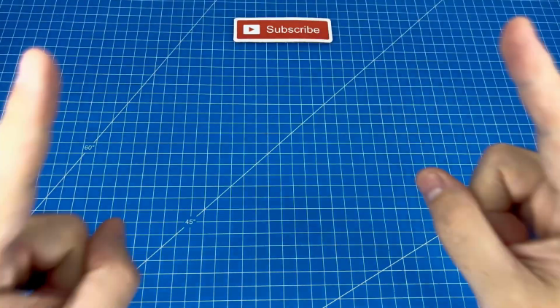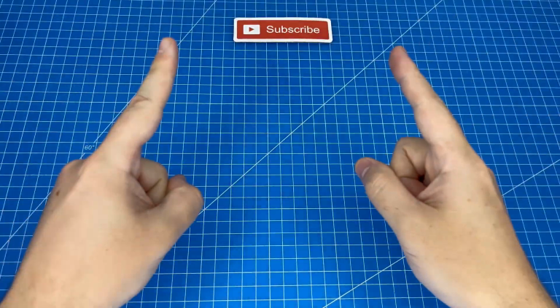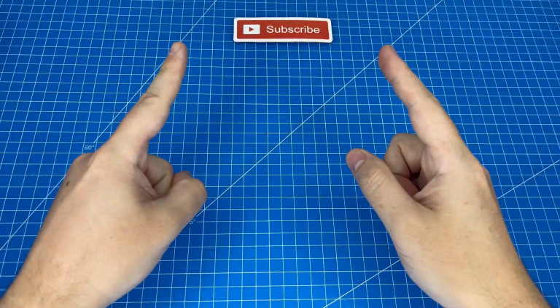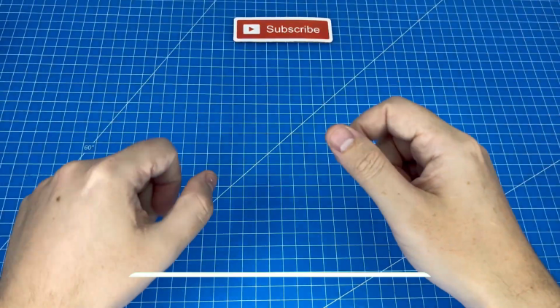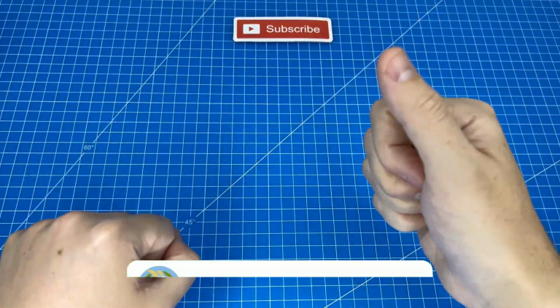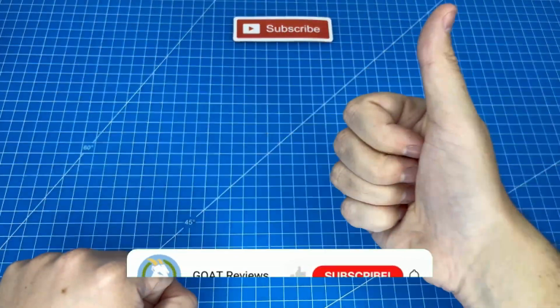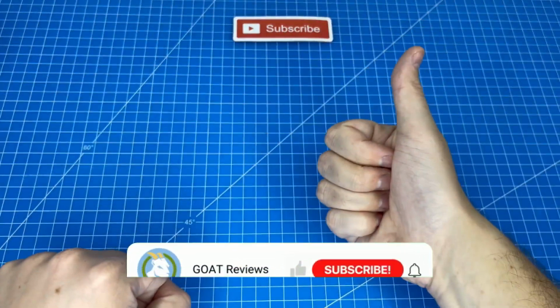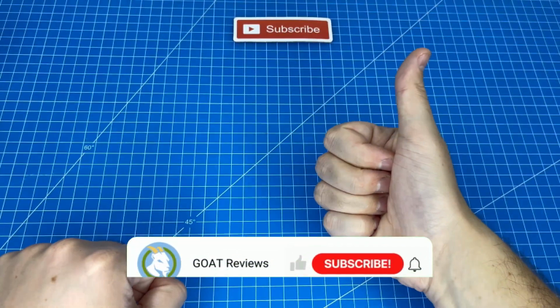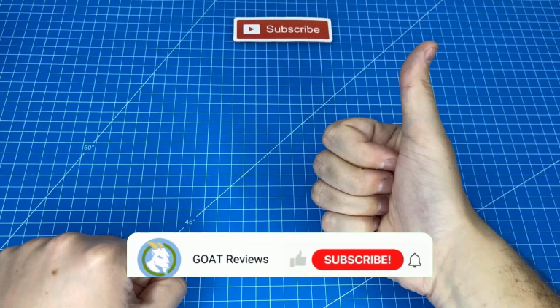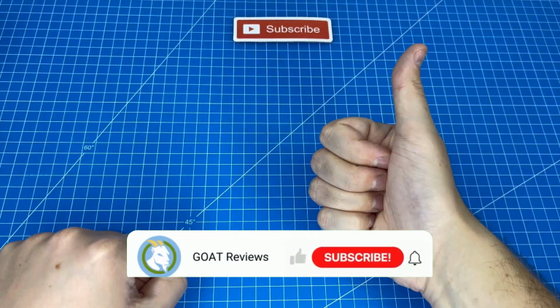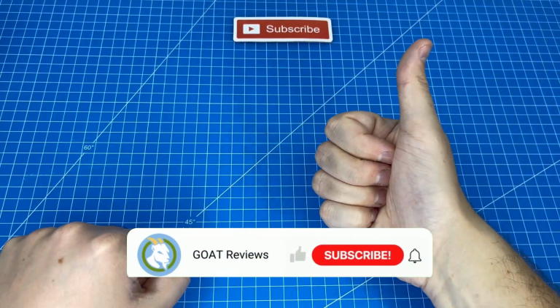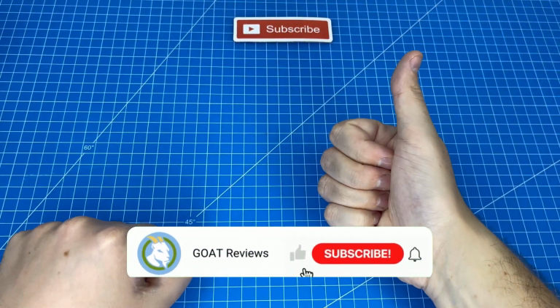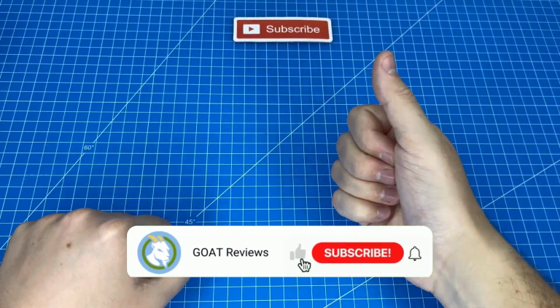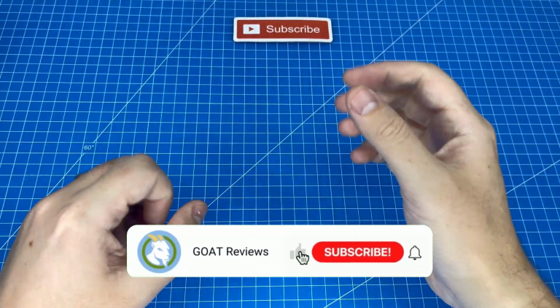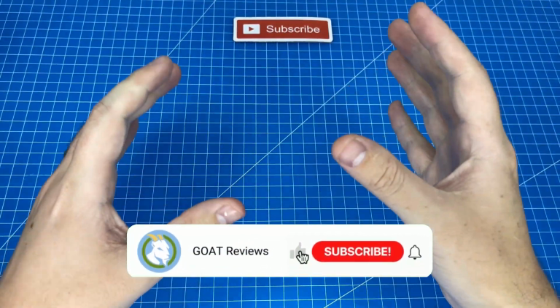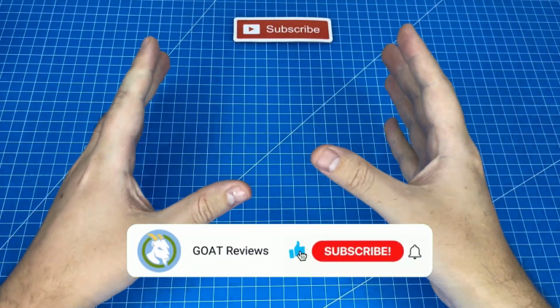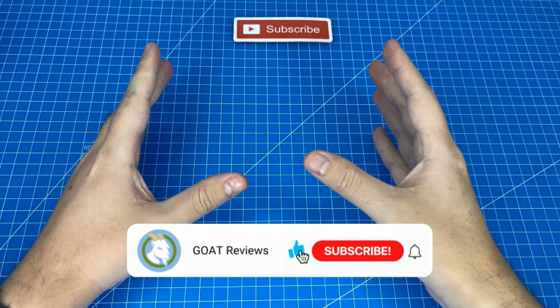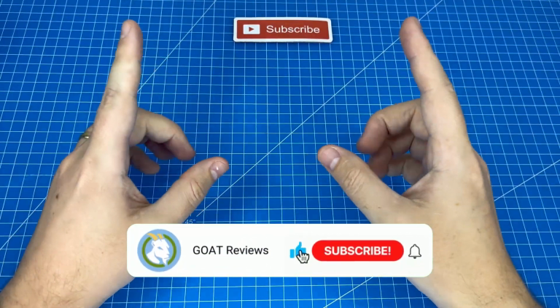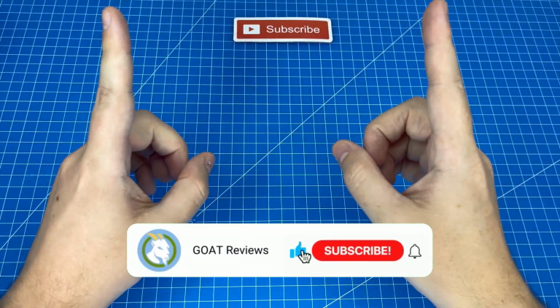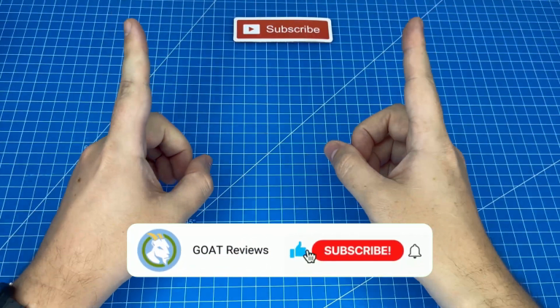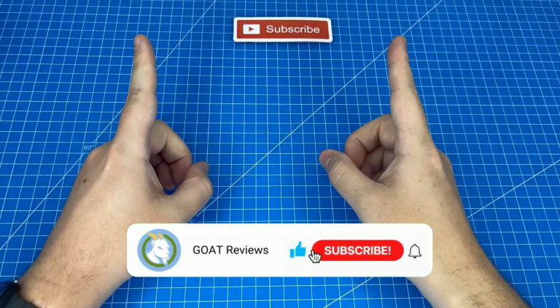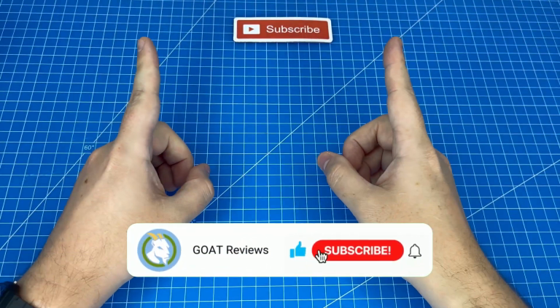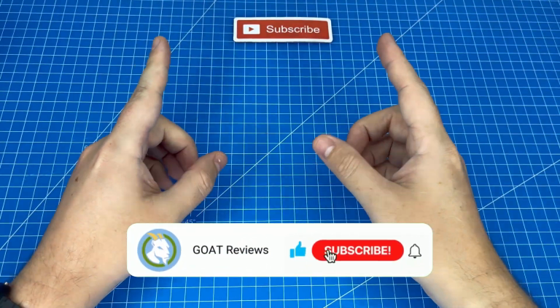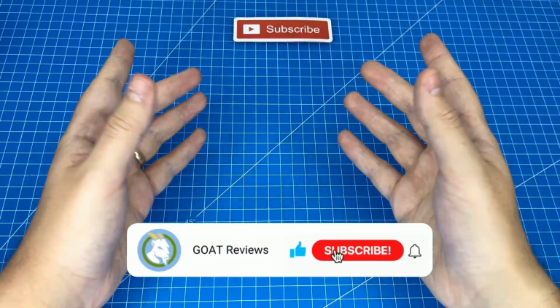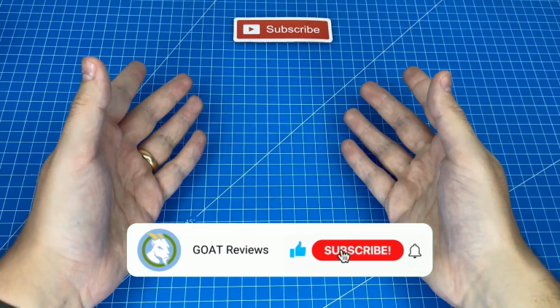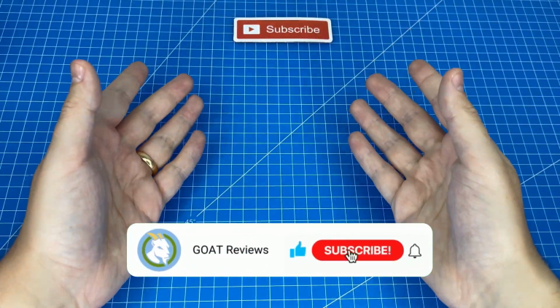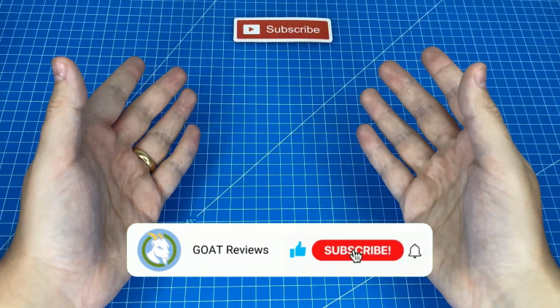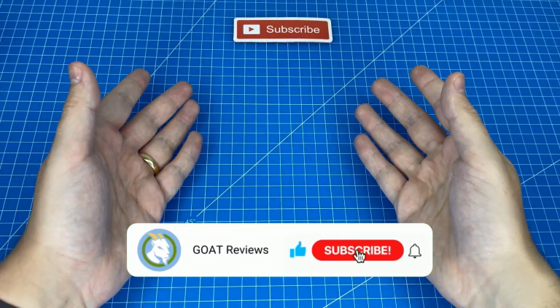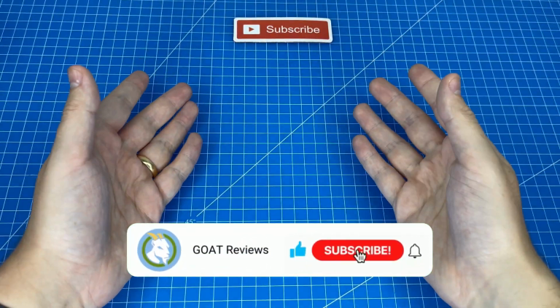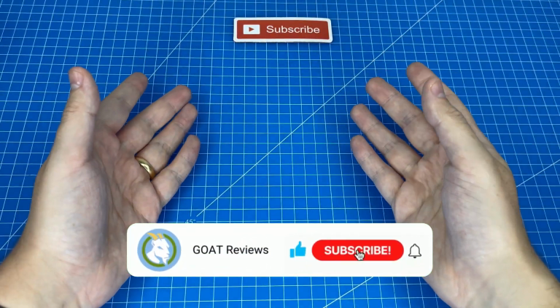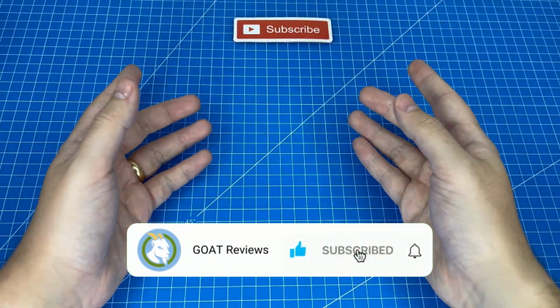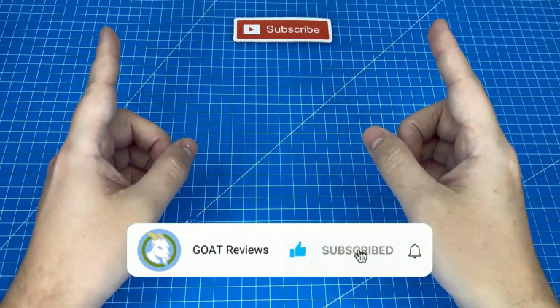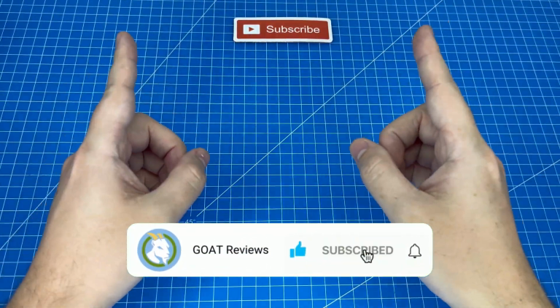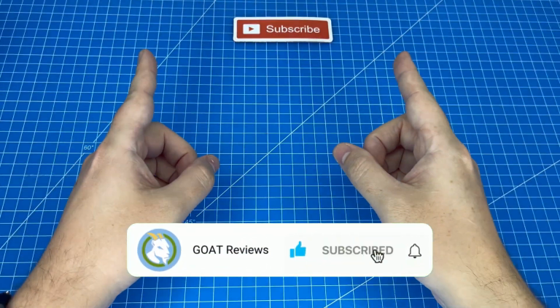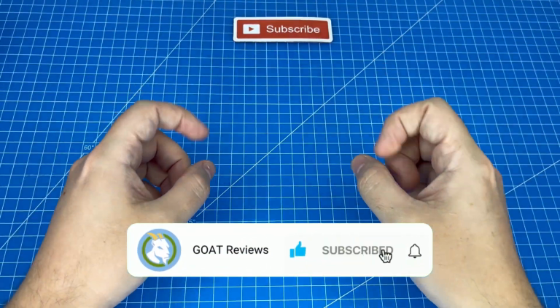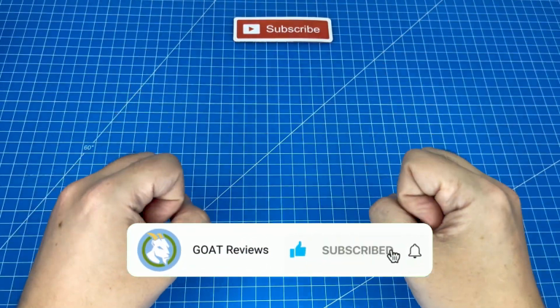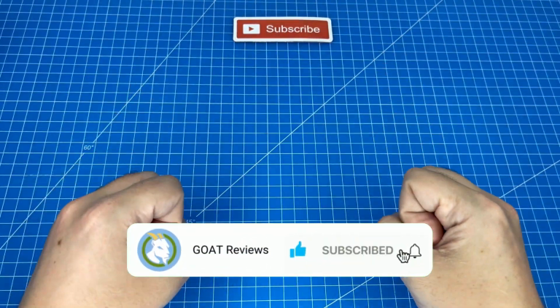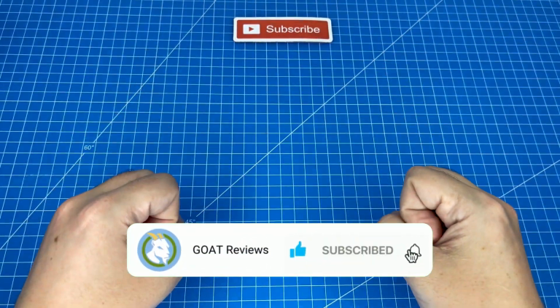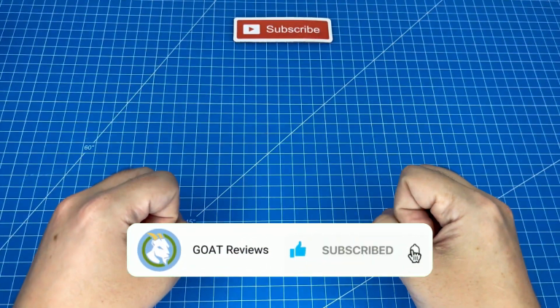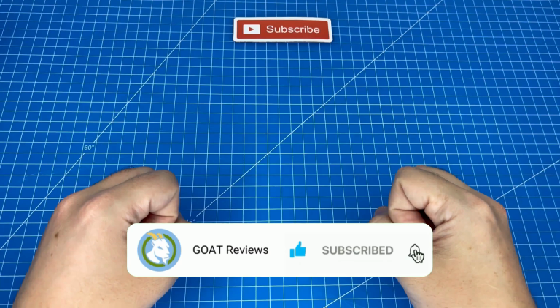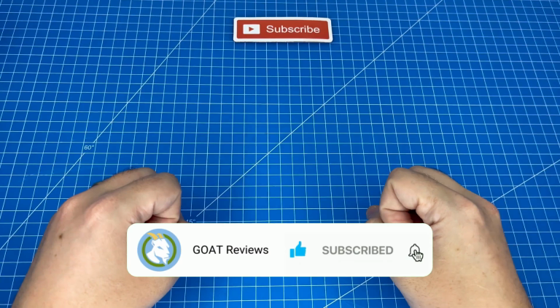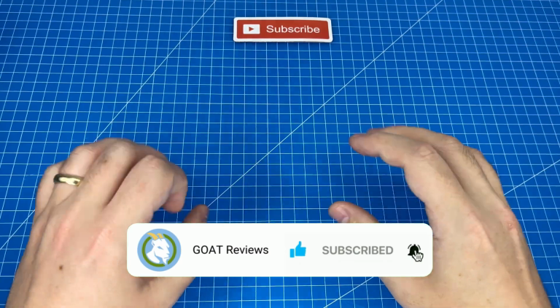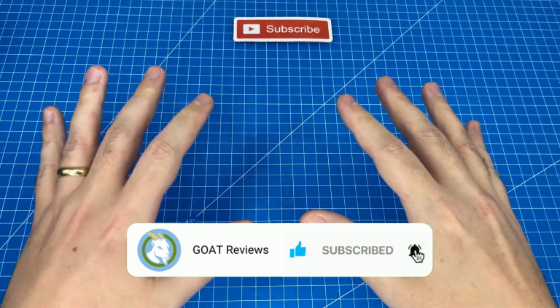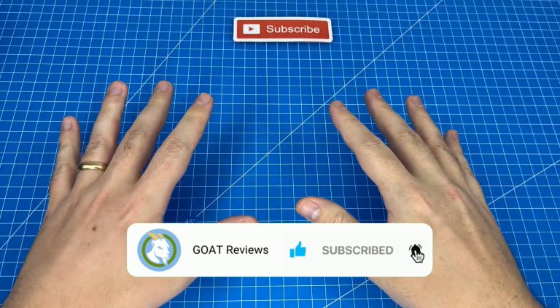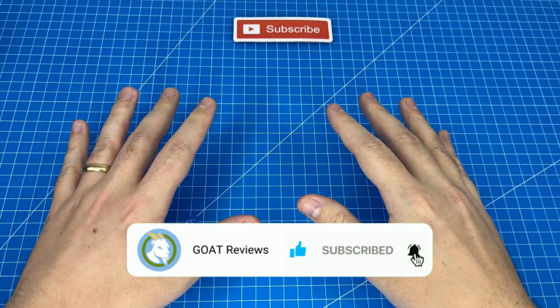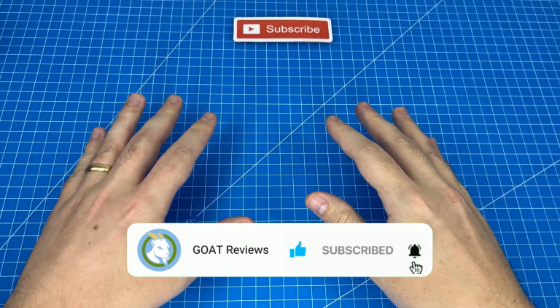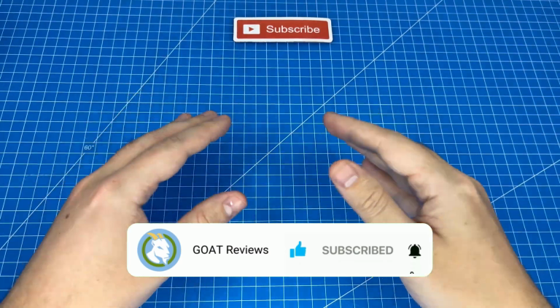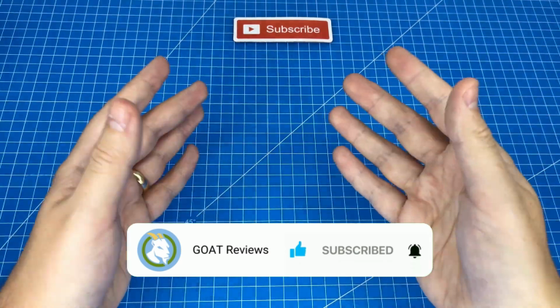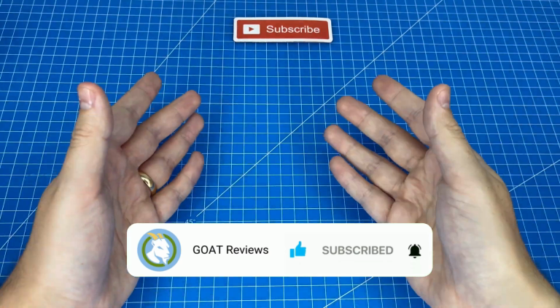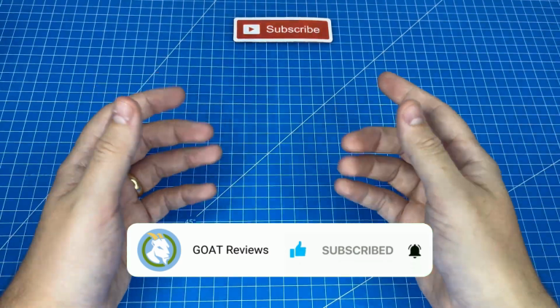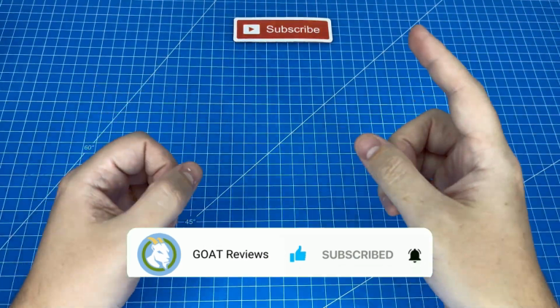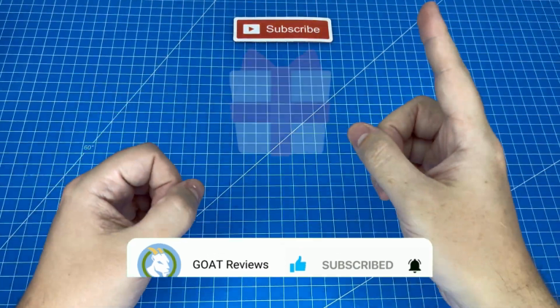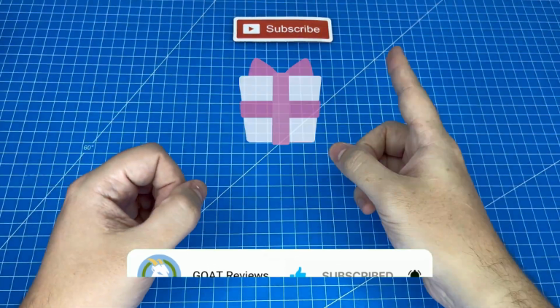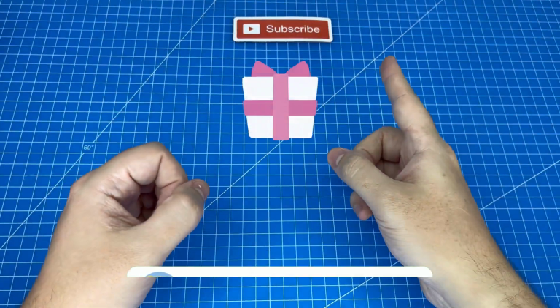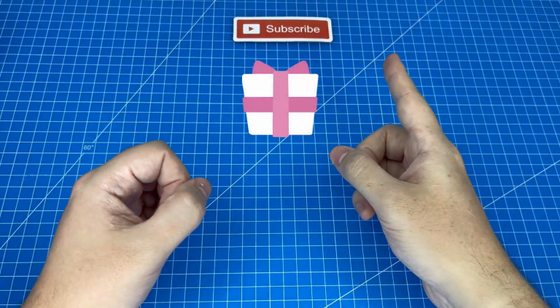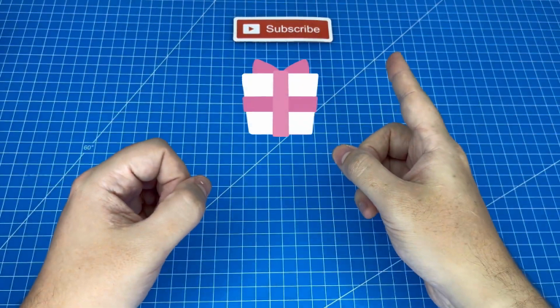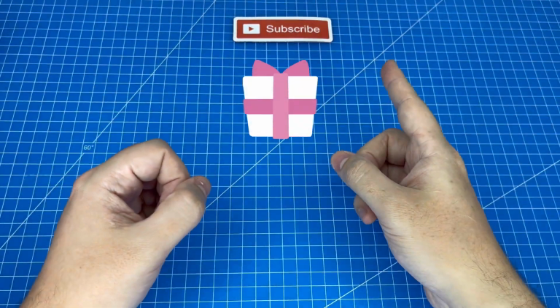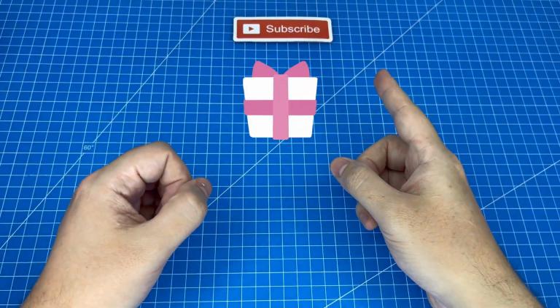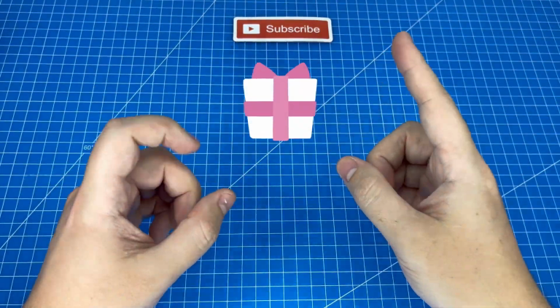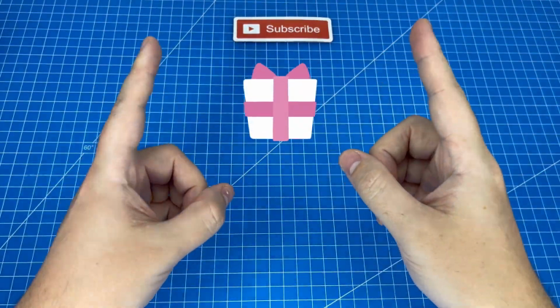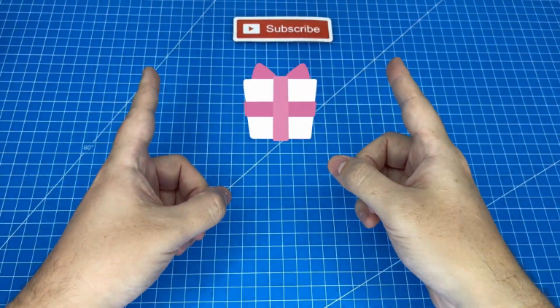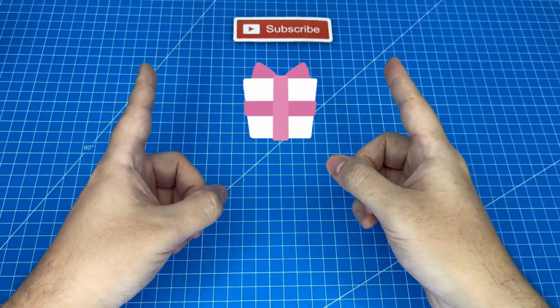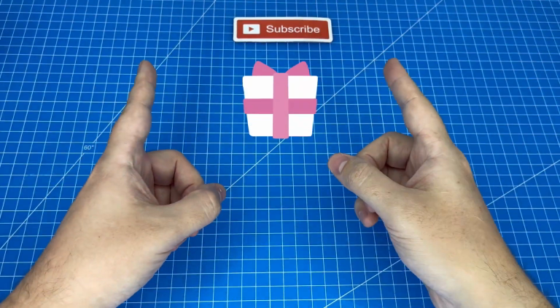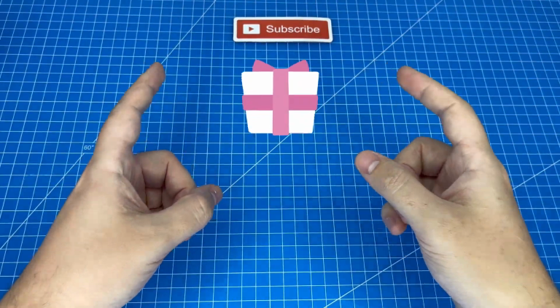Smash that like button because I've got another solution to show you that's really interesting, and after that we've got the bonus so stick around.